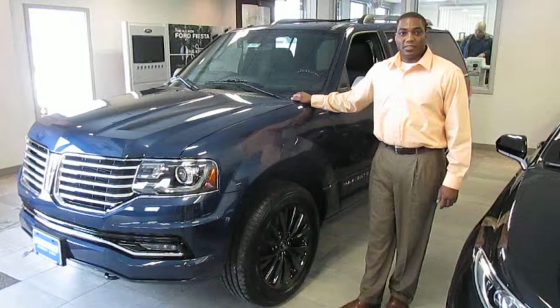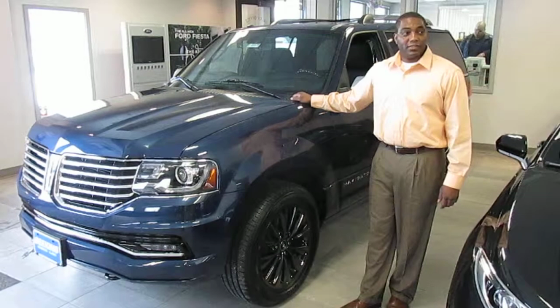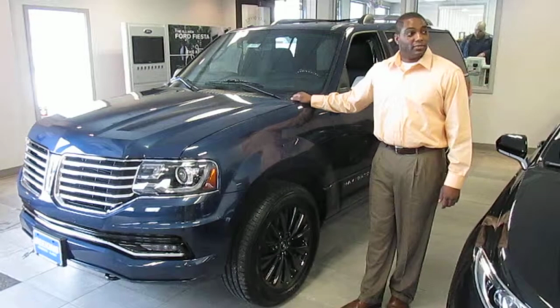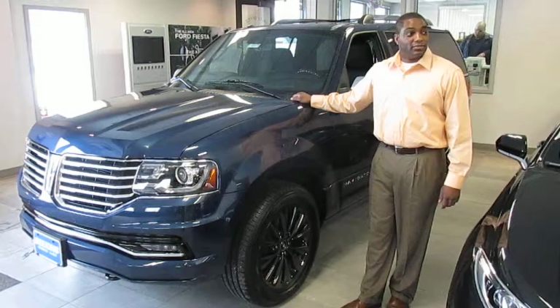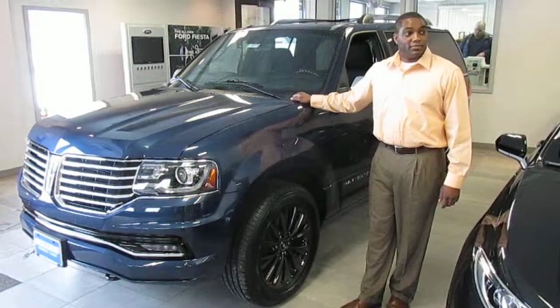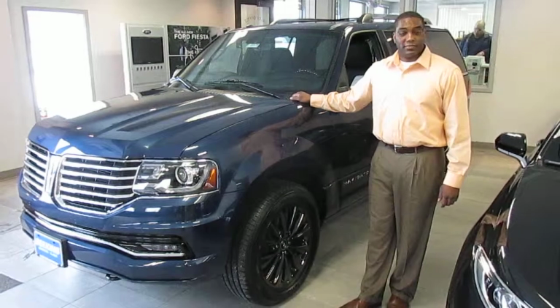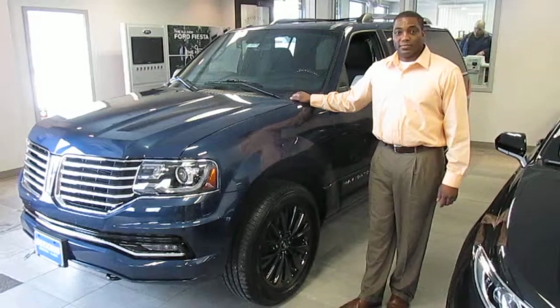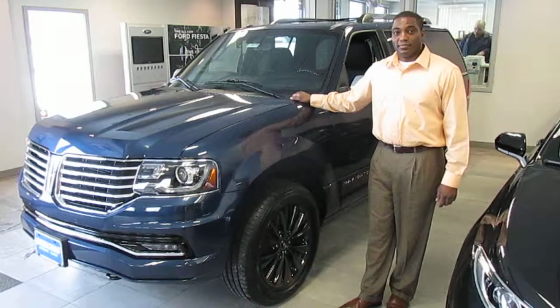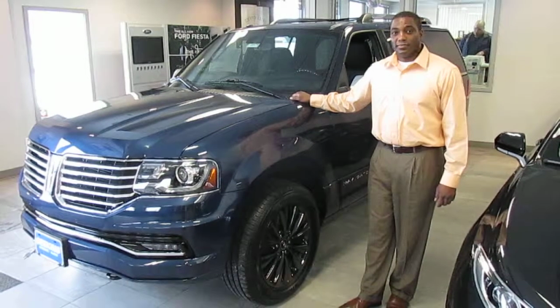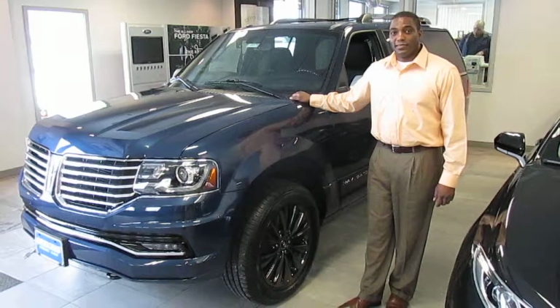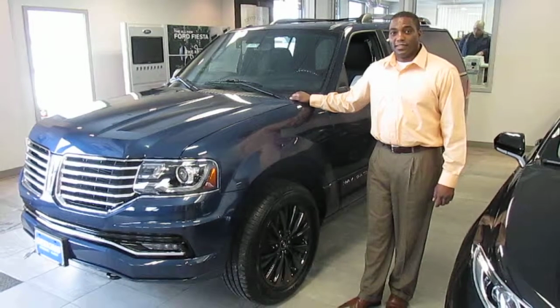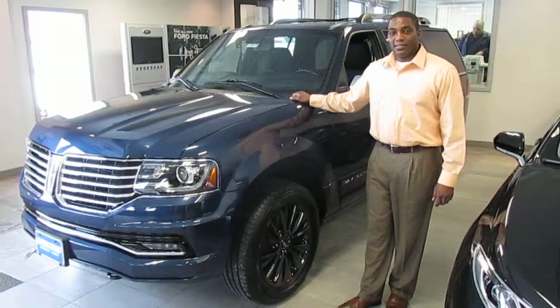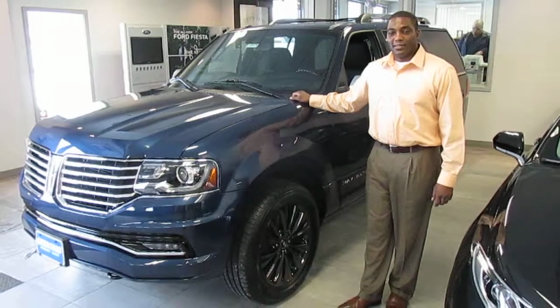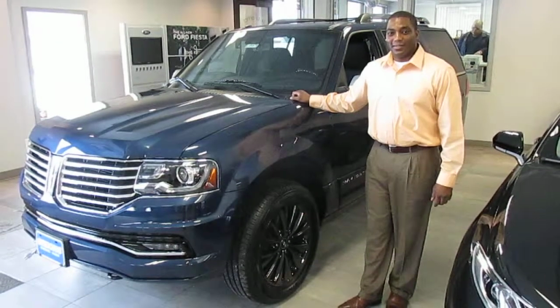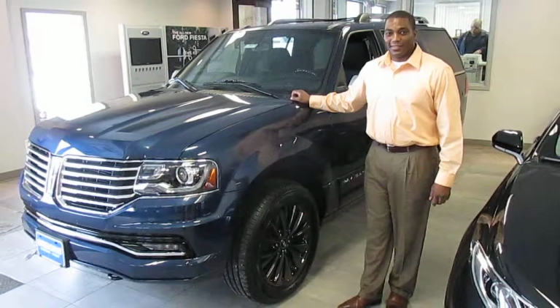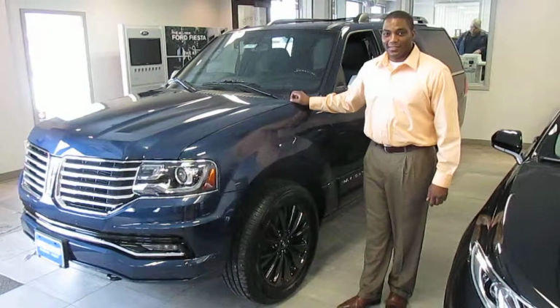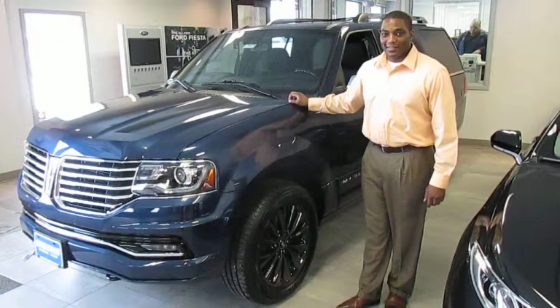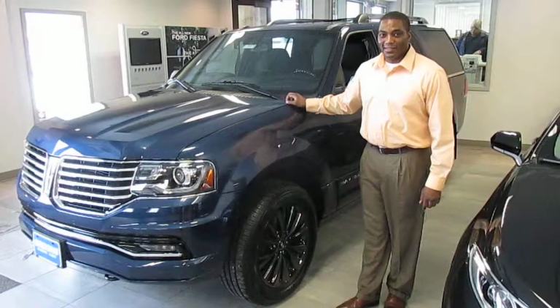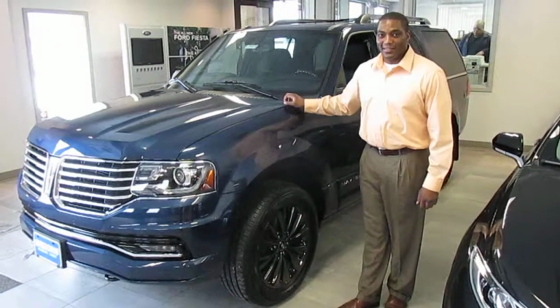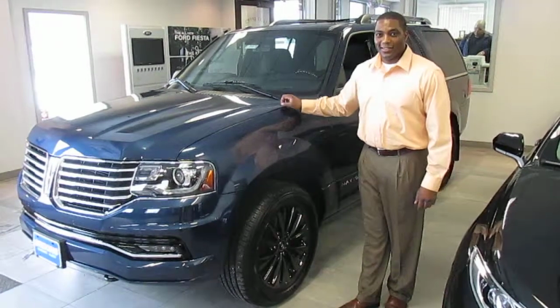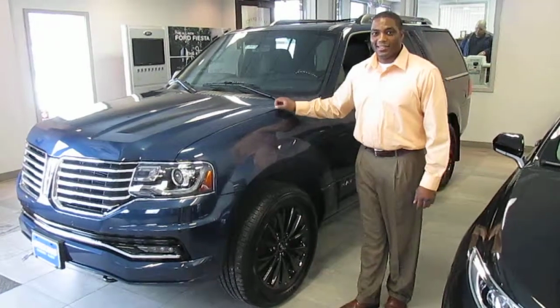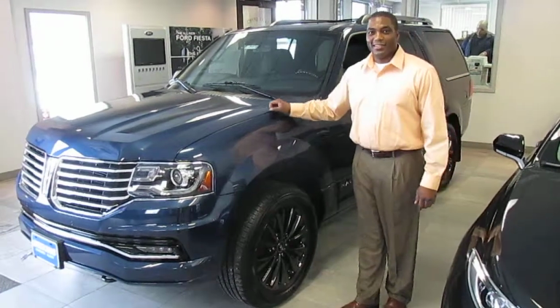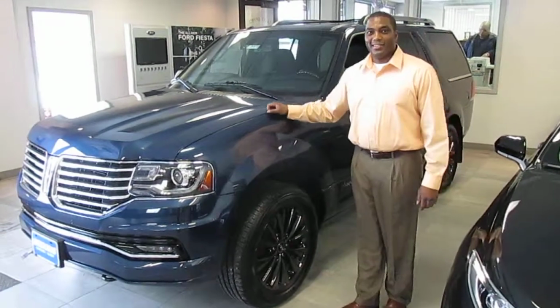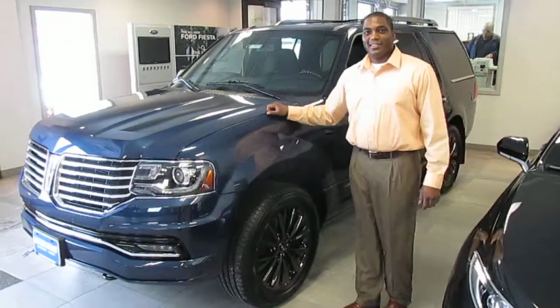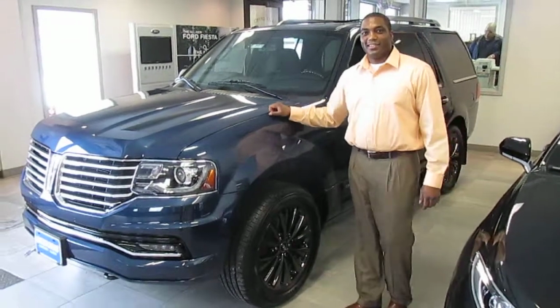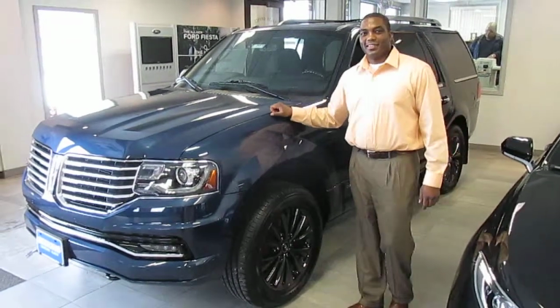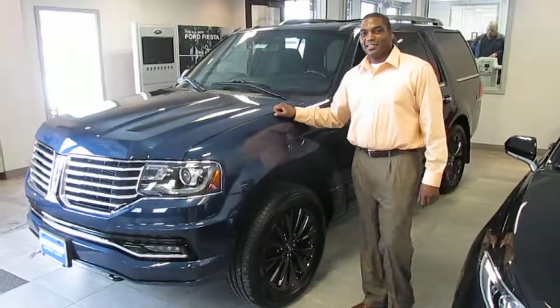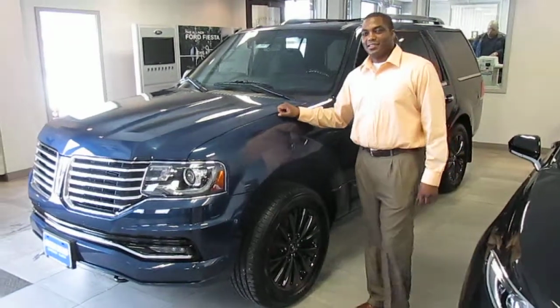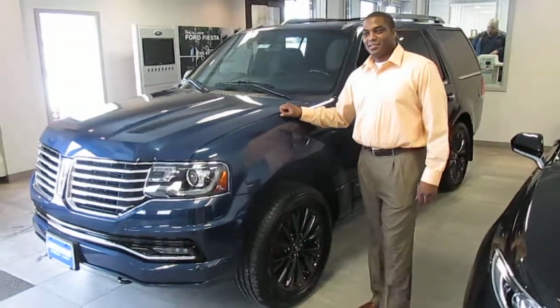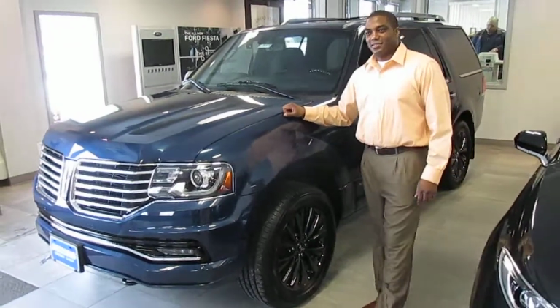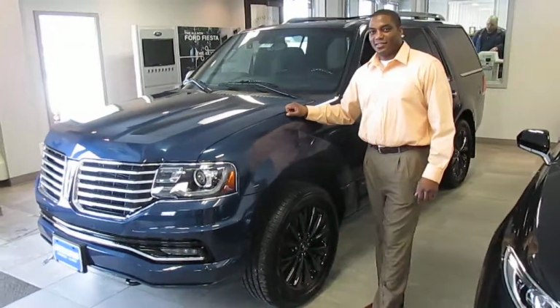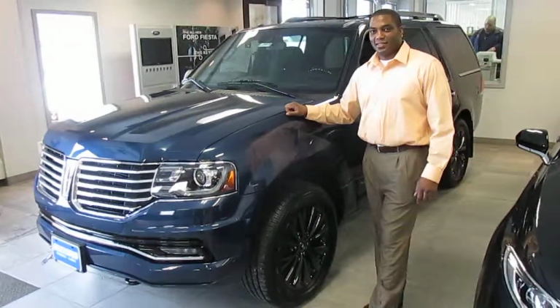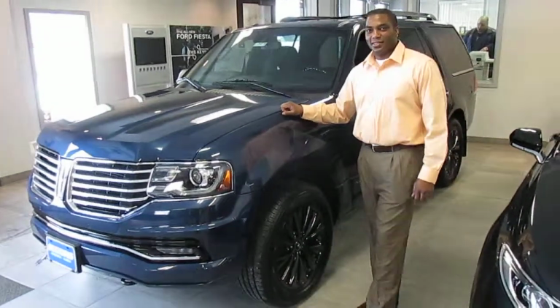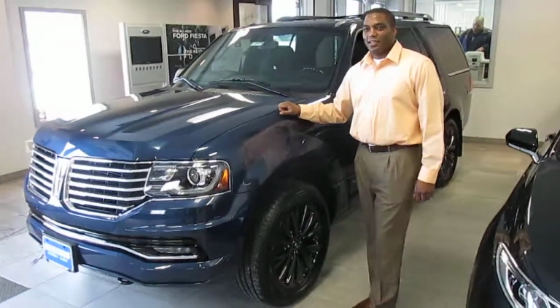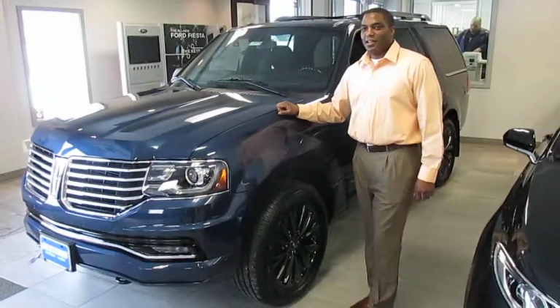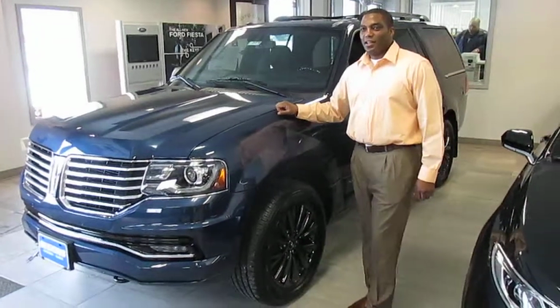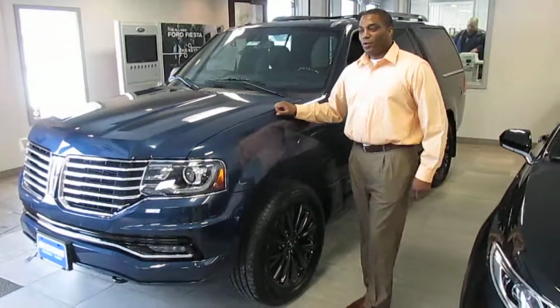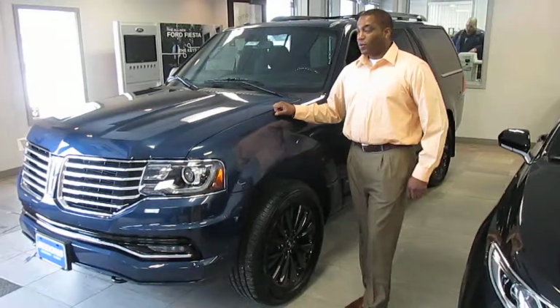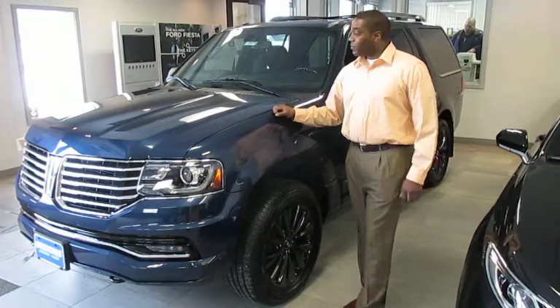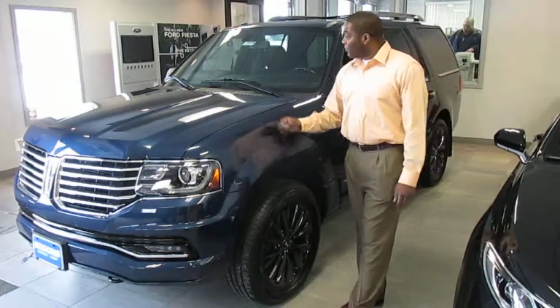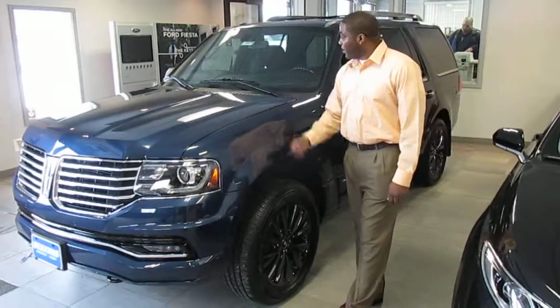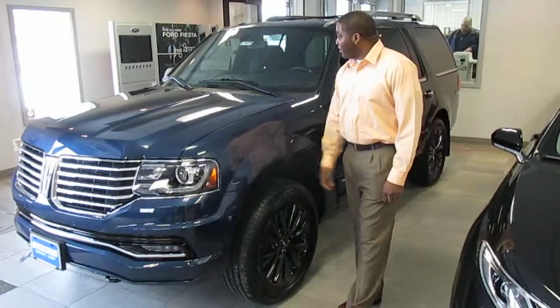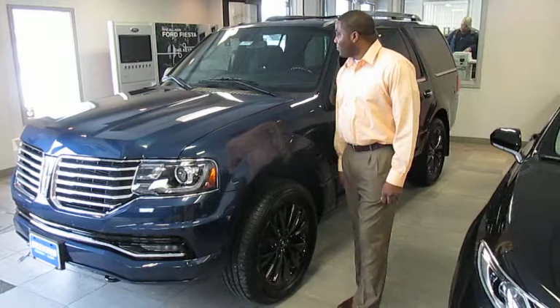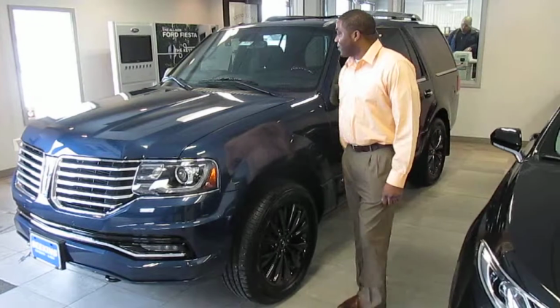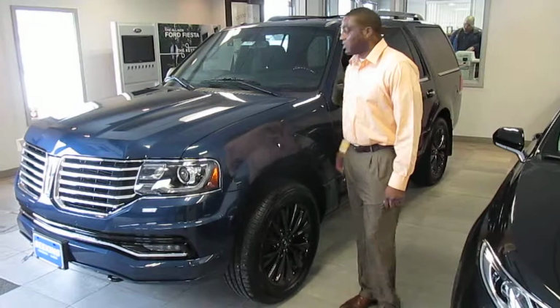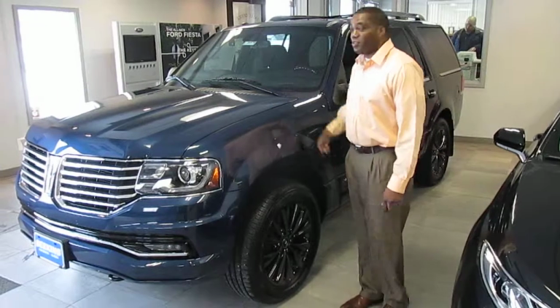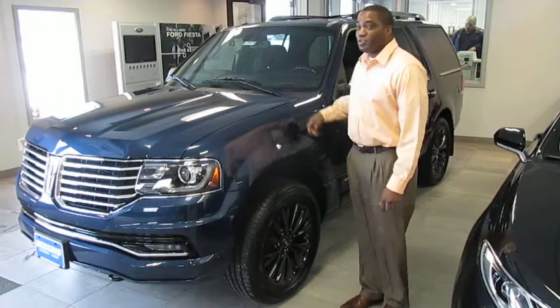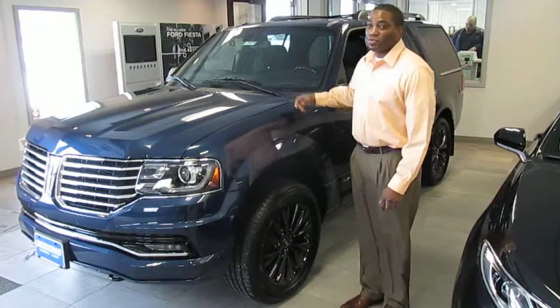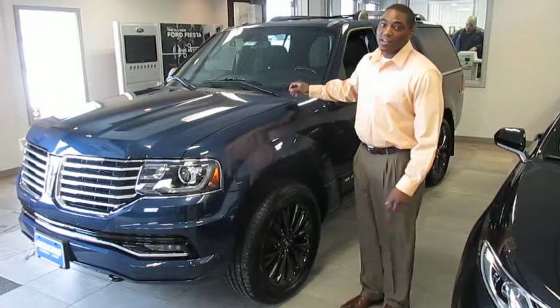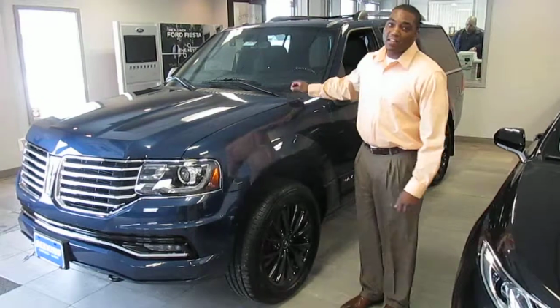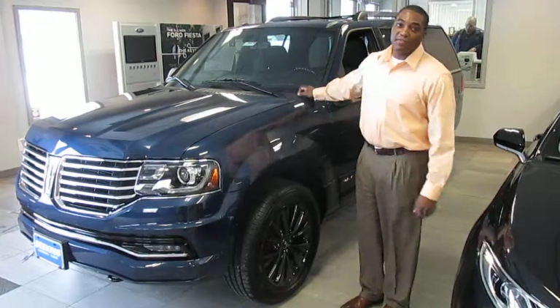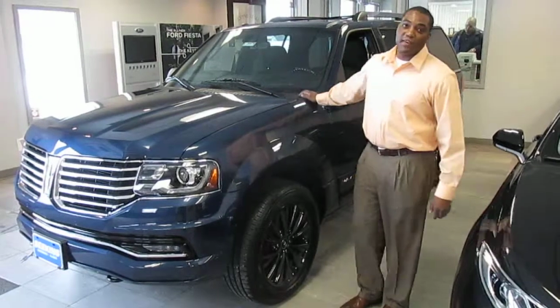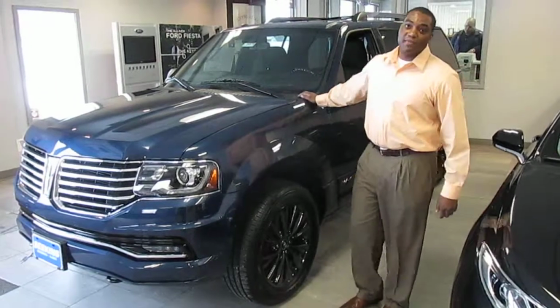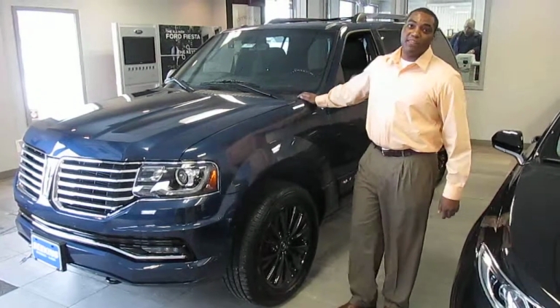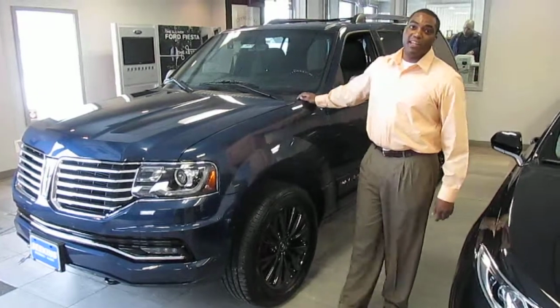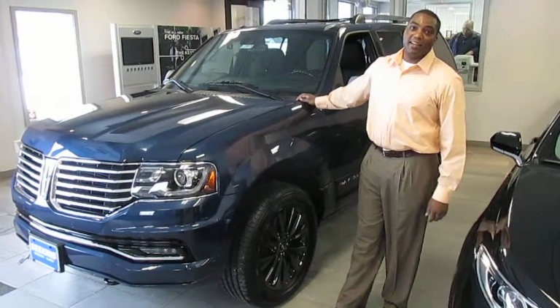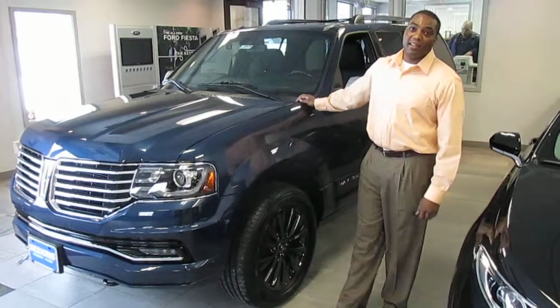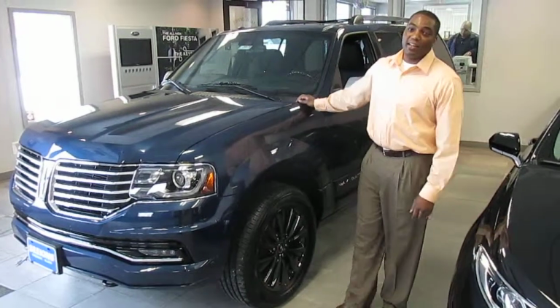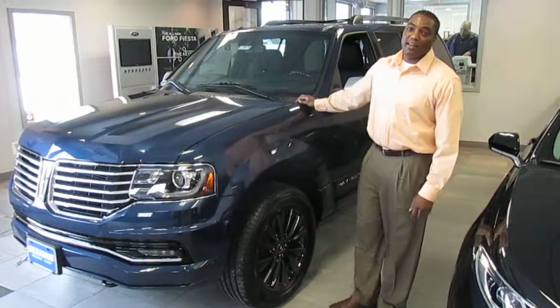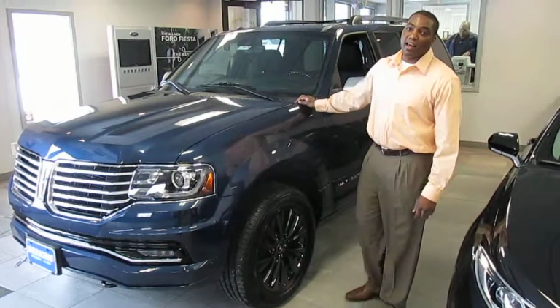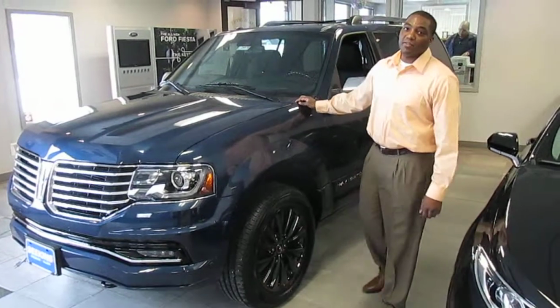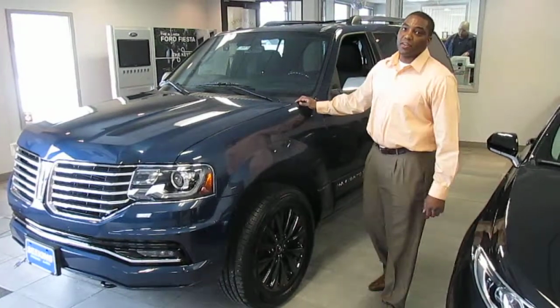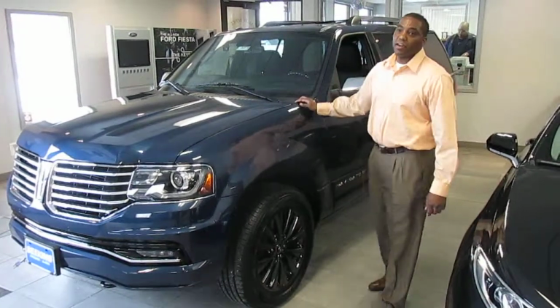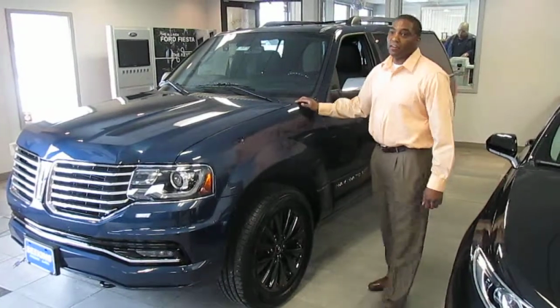All right, here we got Richard. Hey, Richard, what do we got here? Right here, we got the new 2015 Lincoln Navigator.